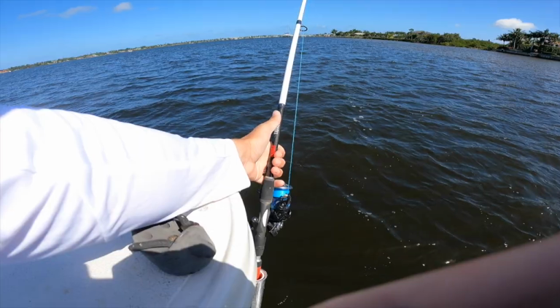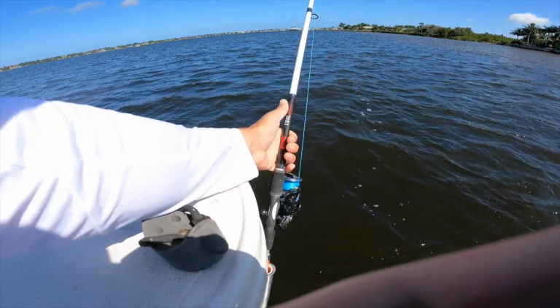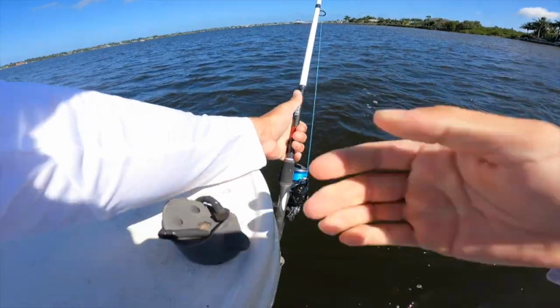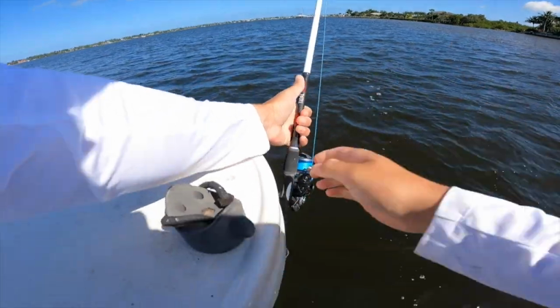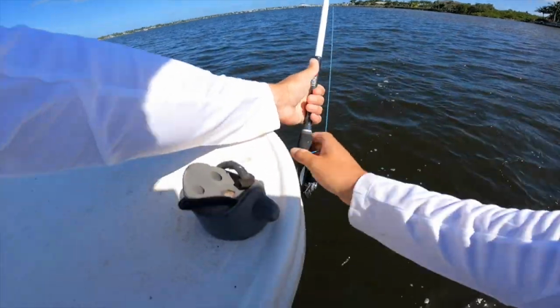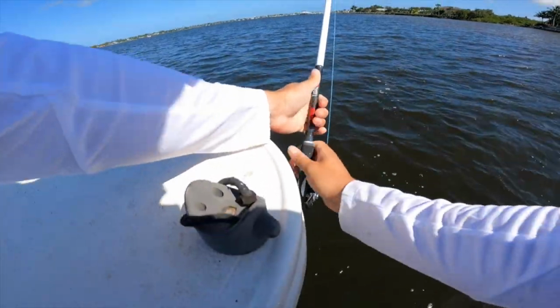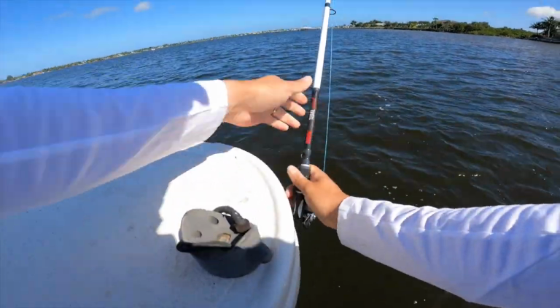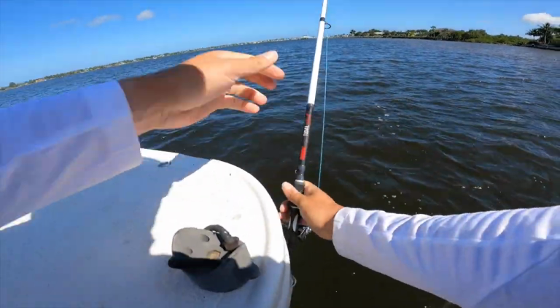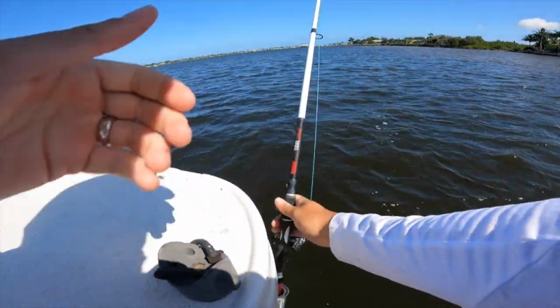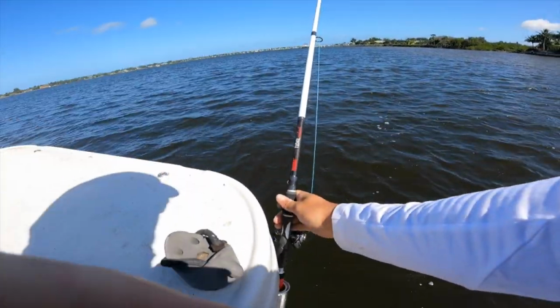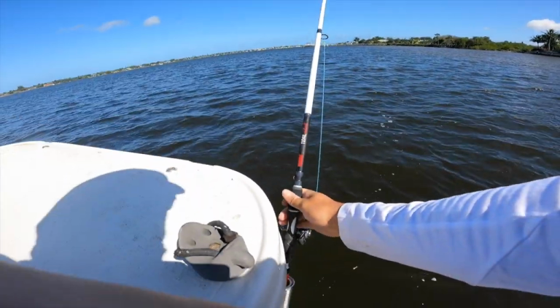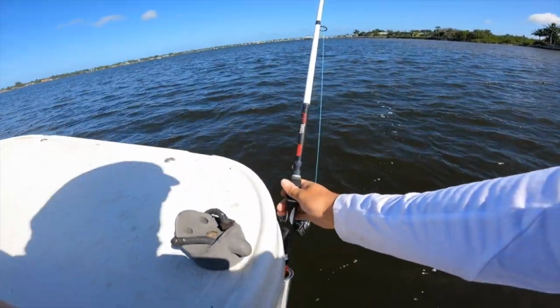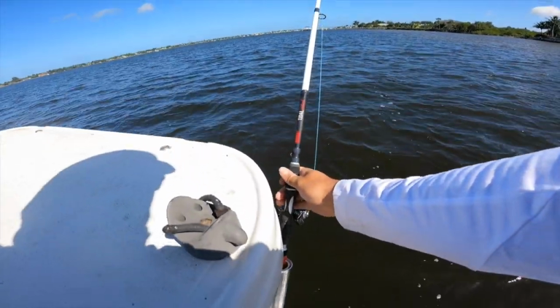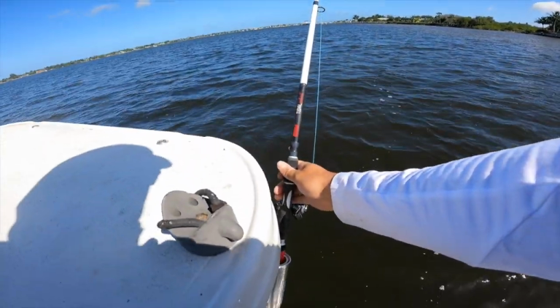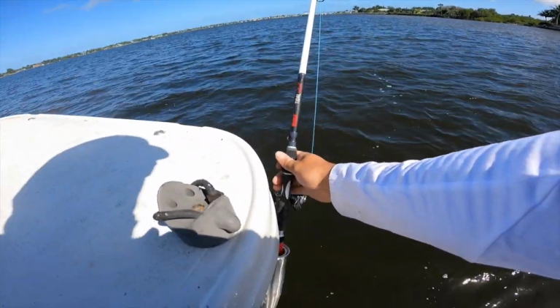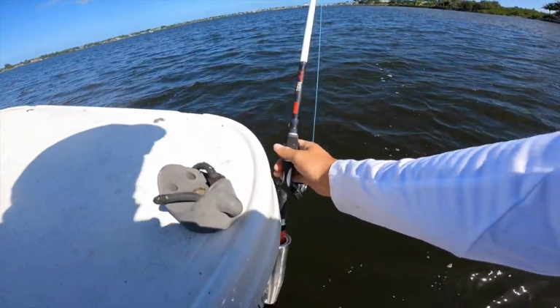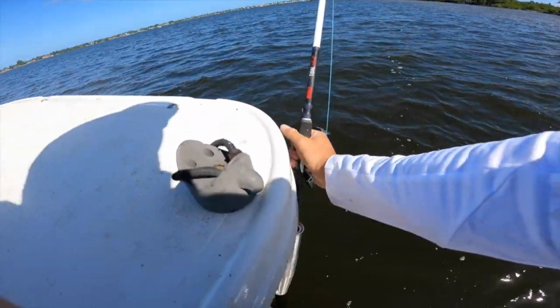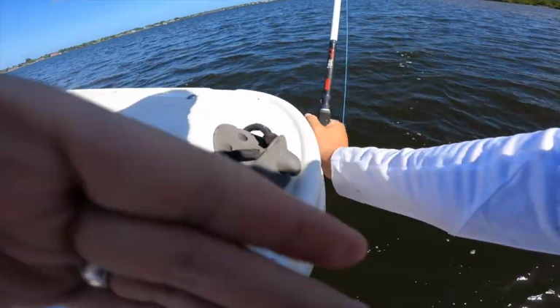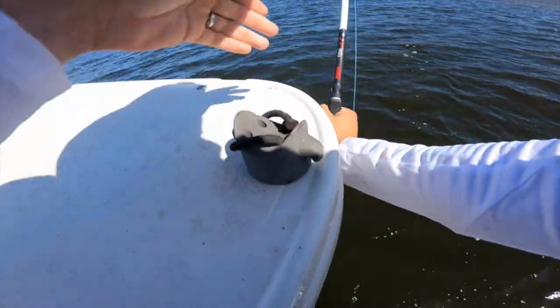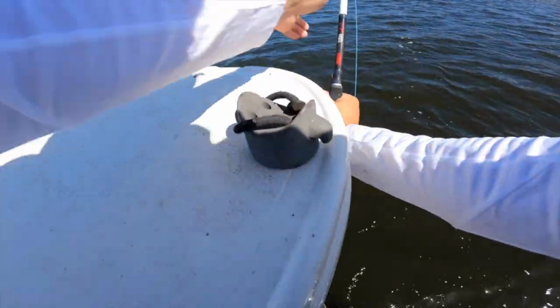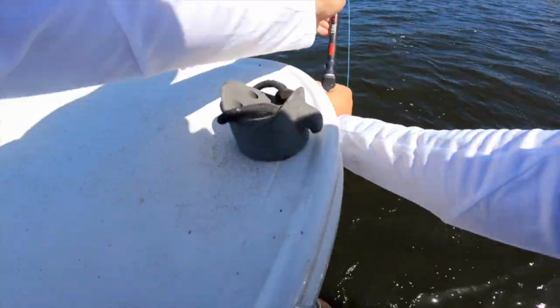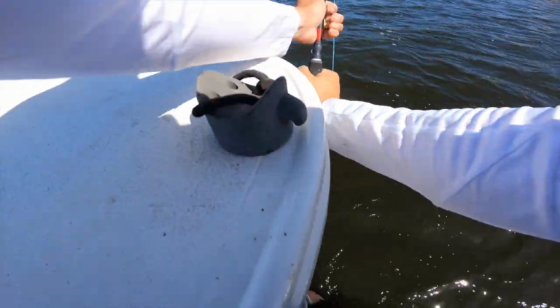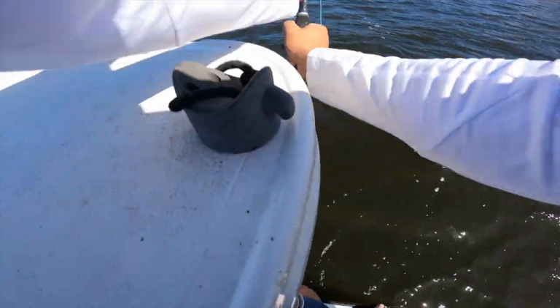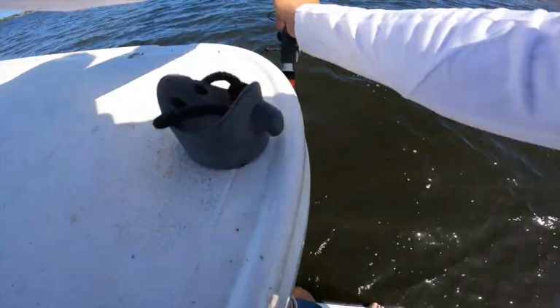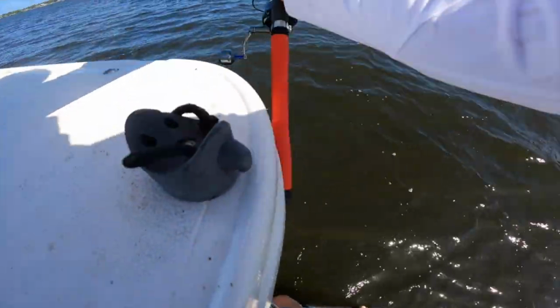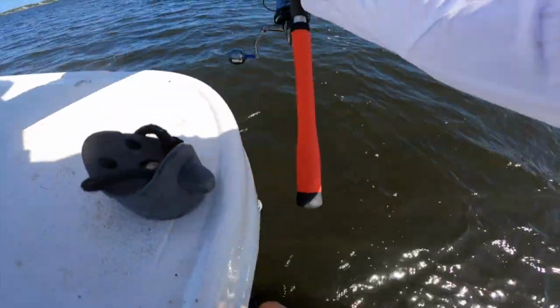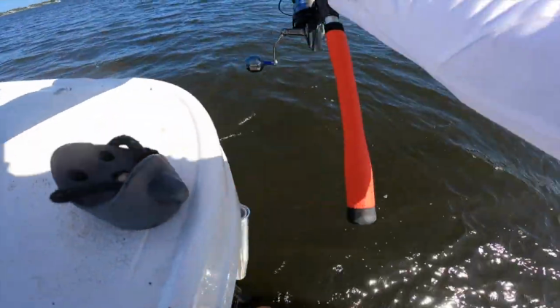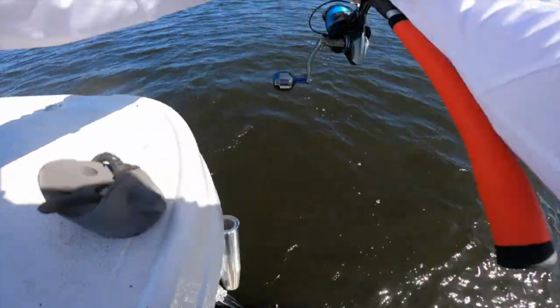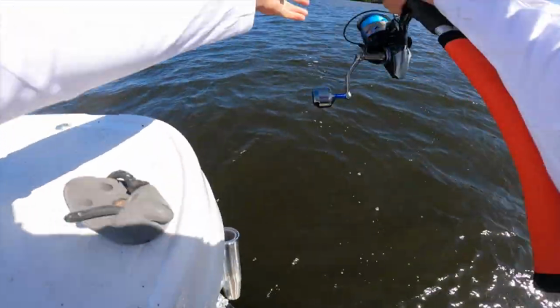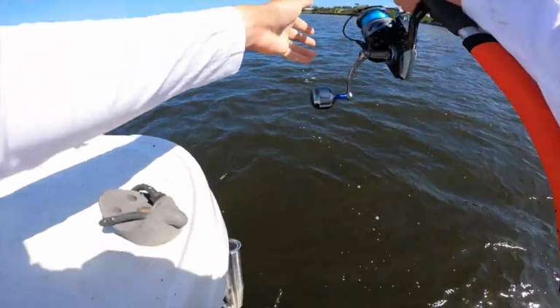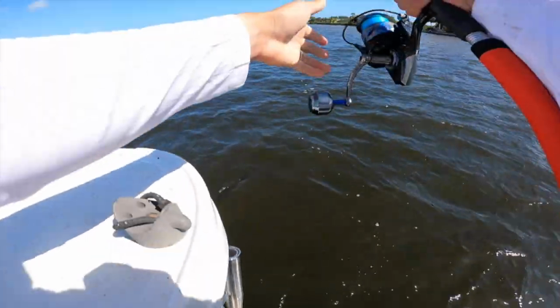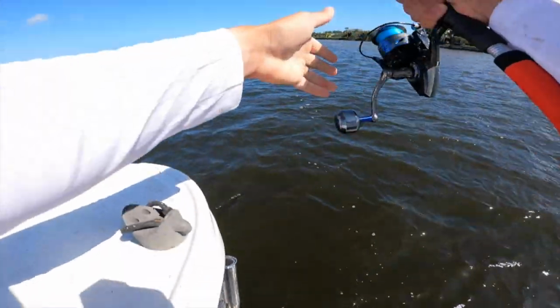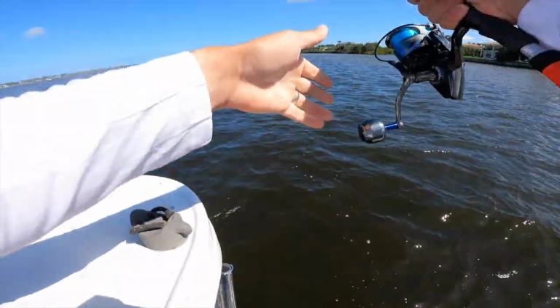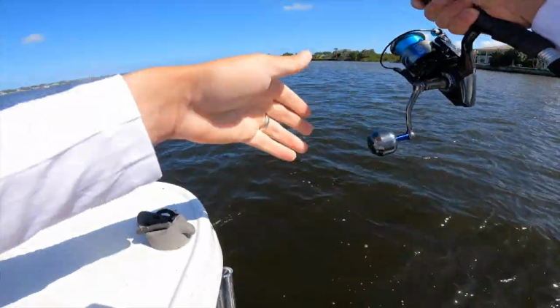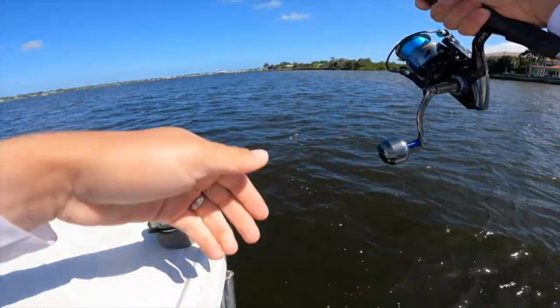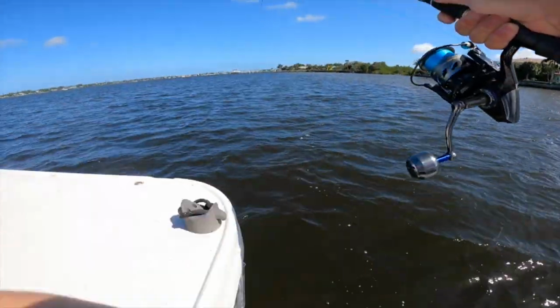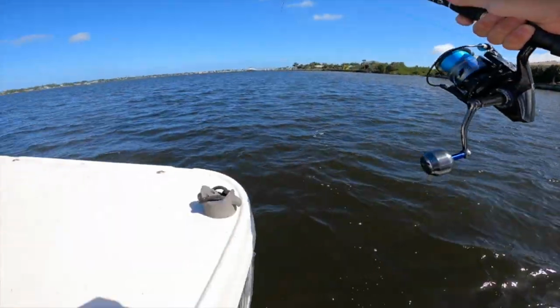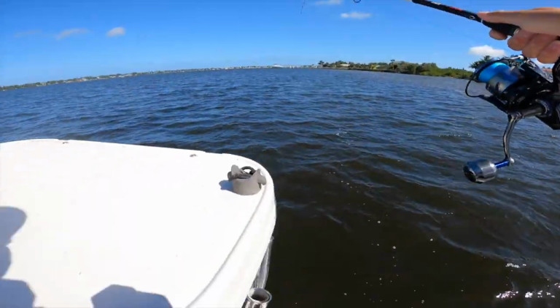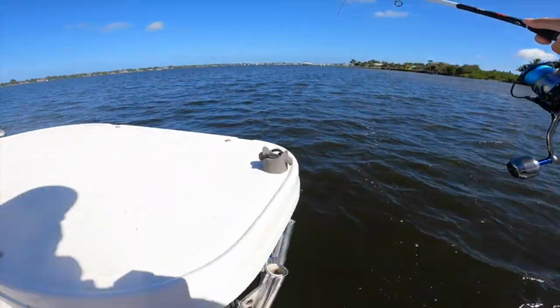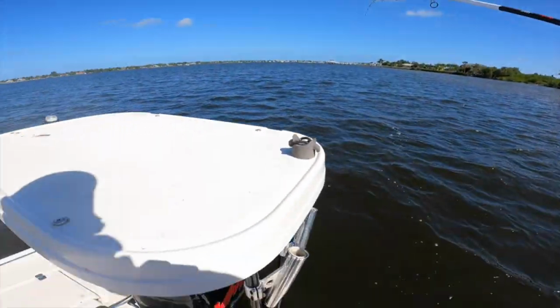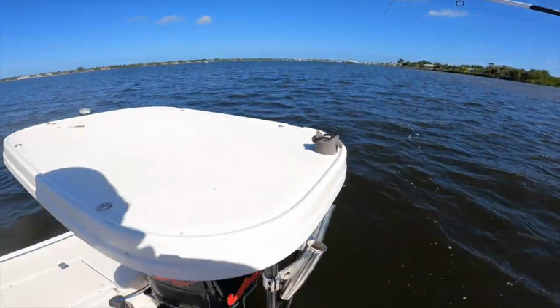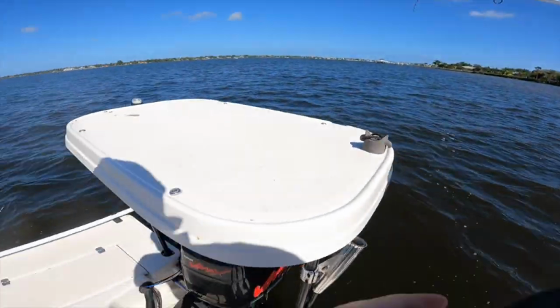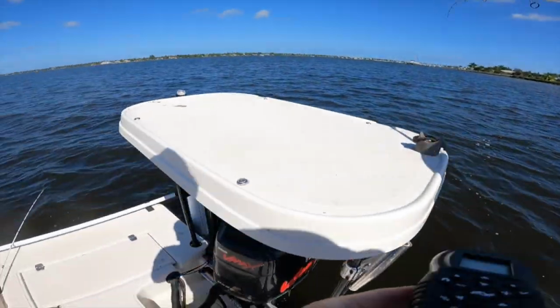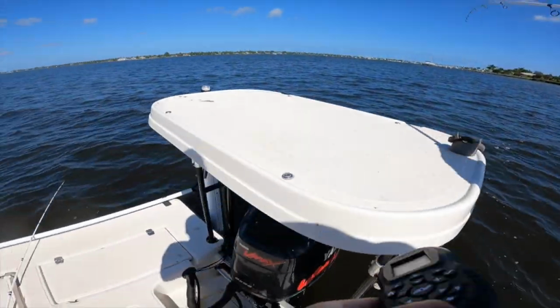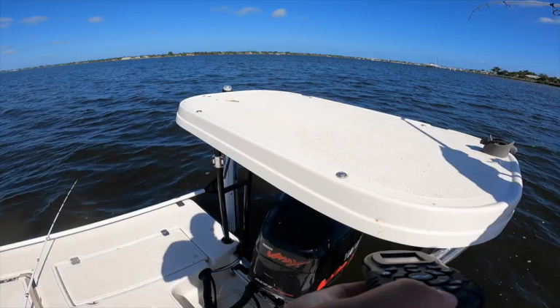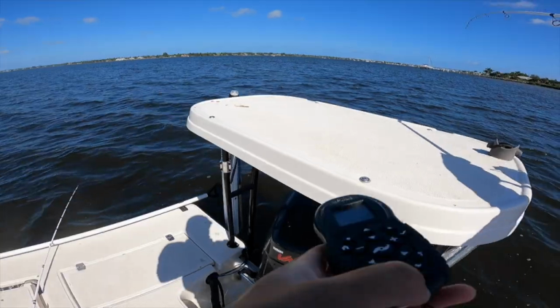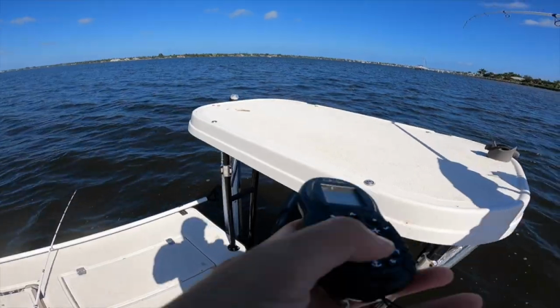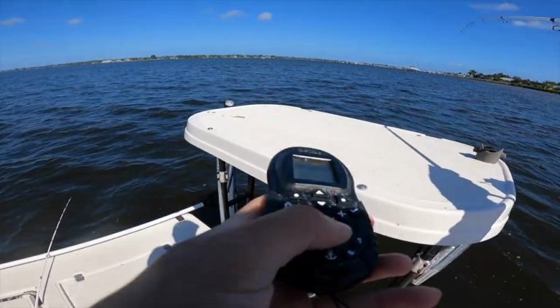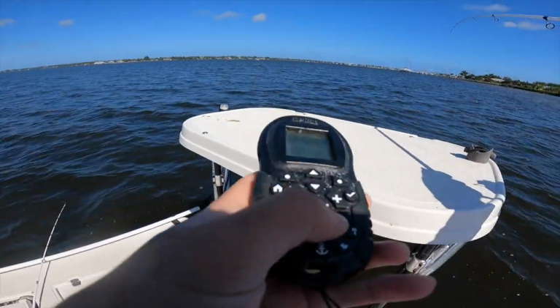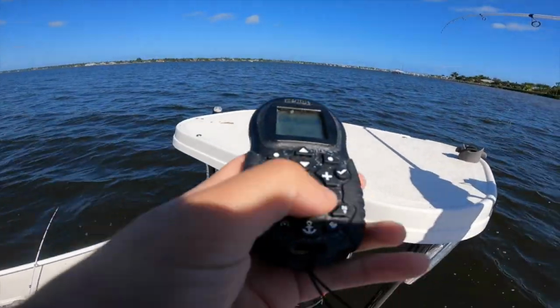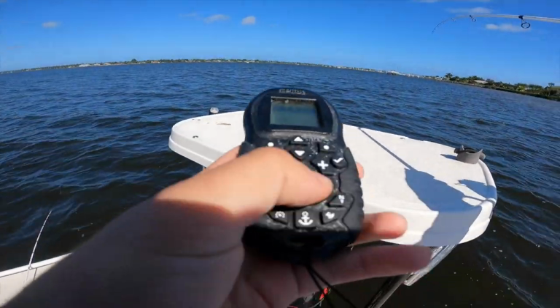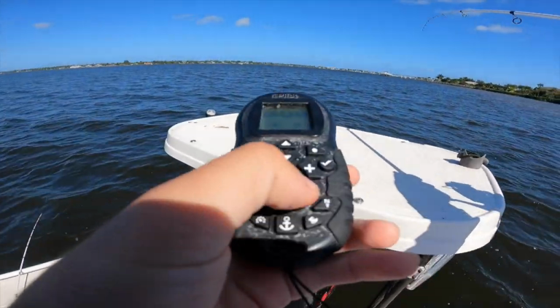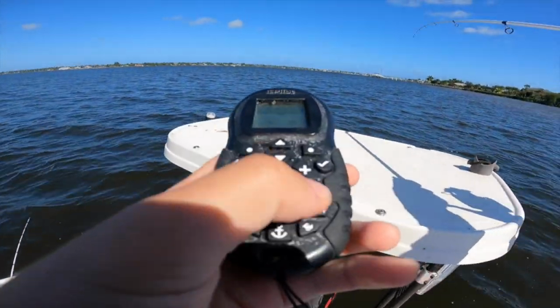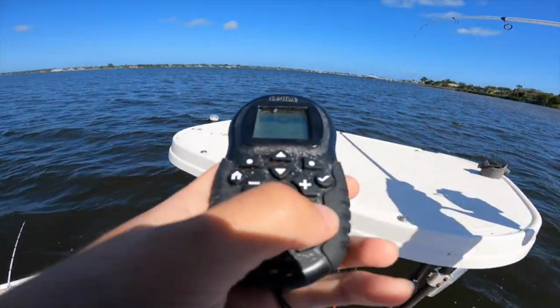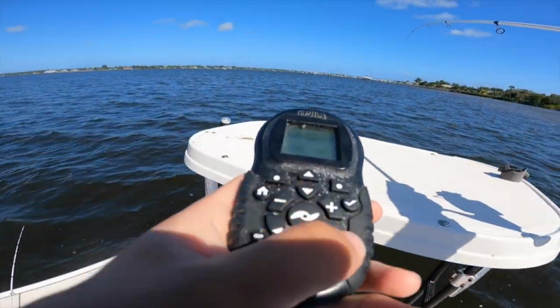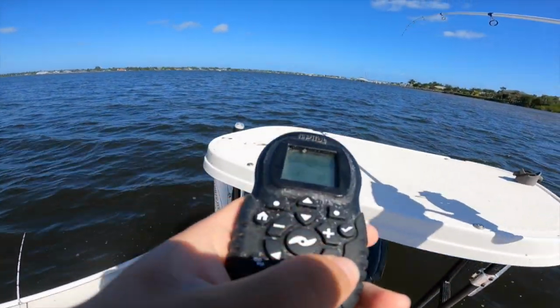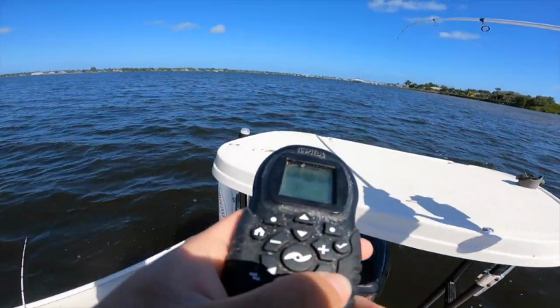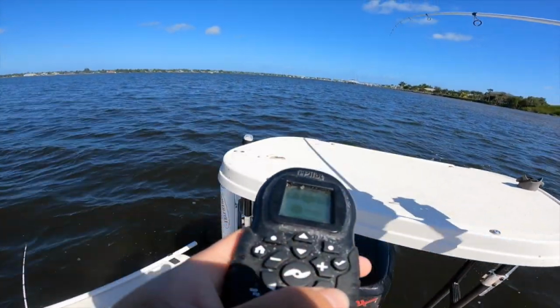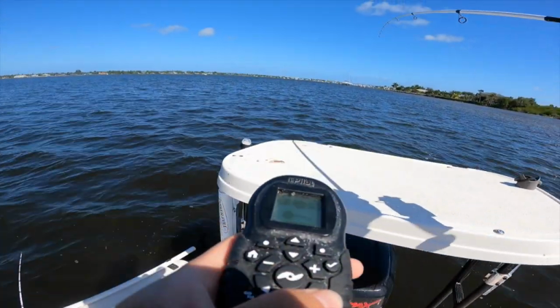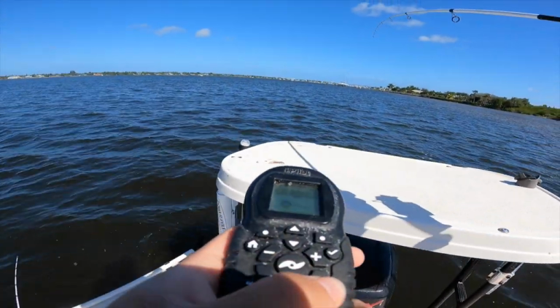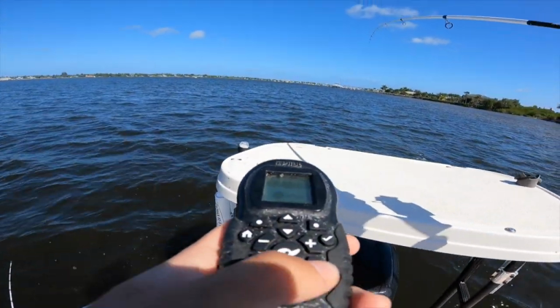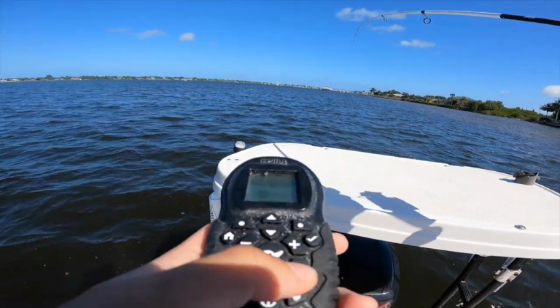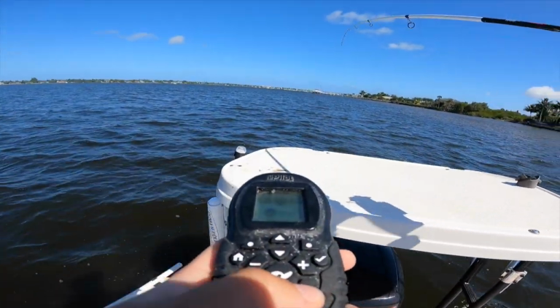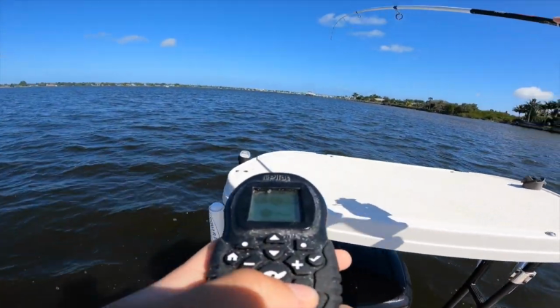We're on boys and girls. We are on and it is peeling. It is peeling. Let's go baby.